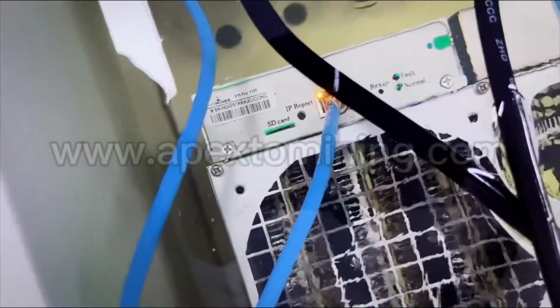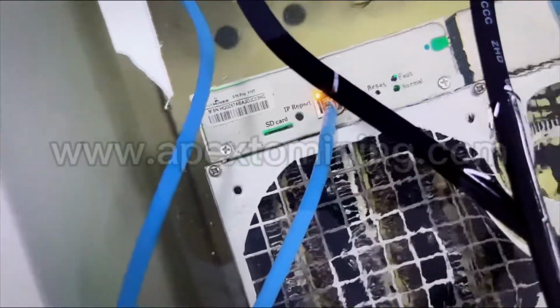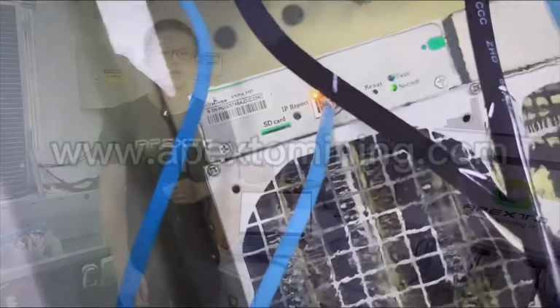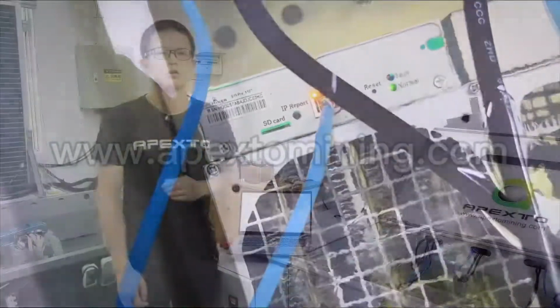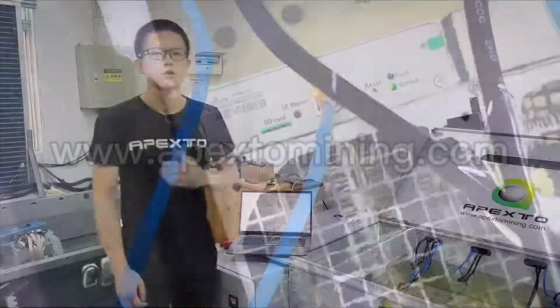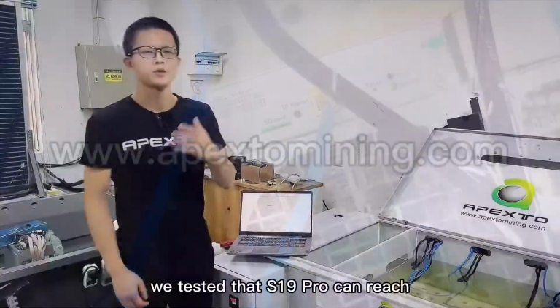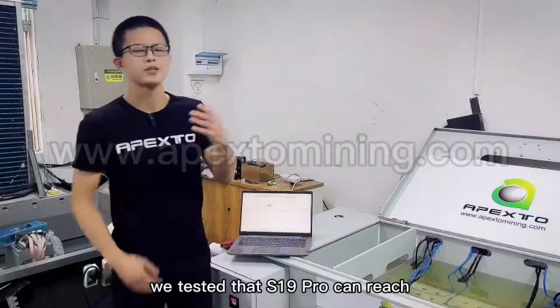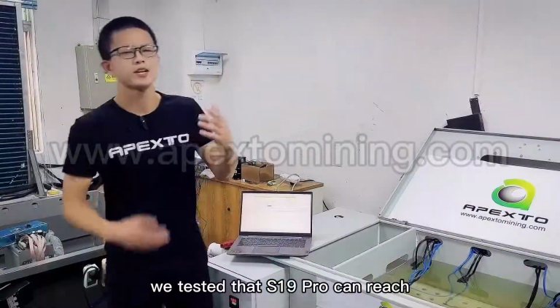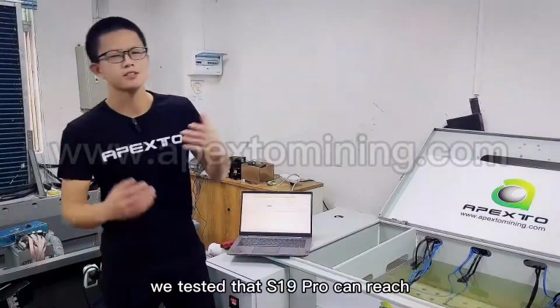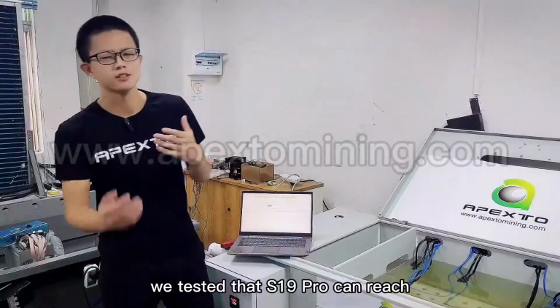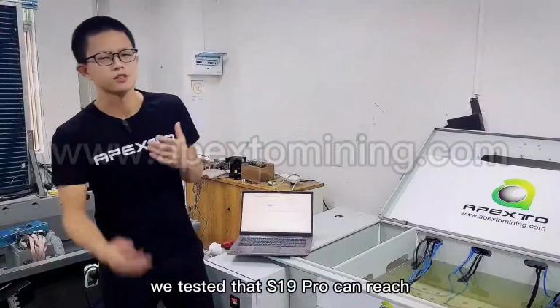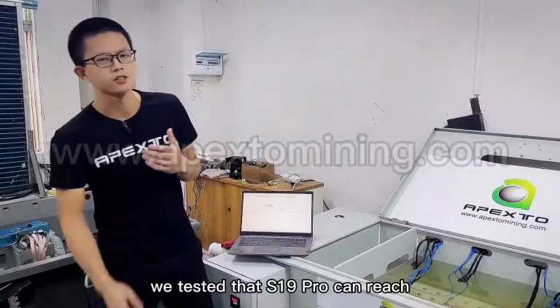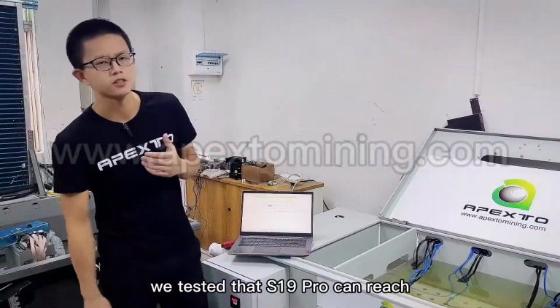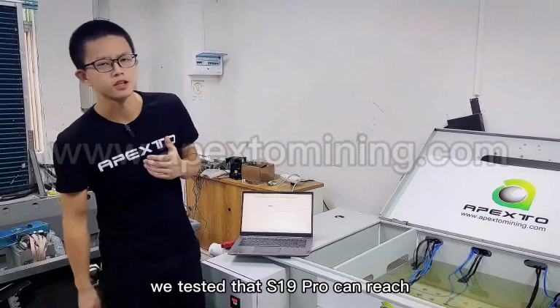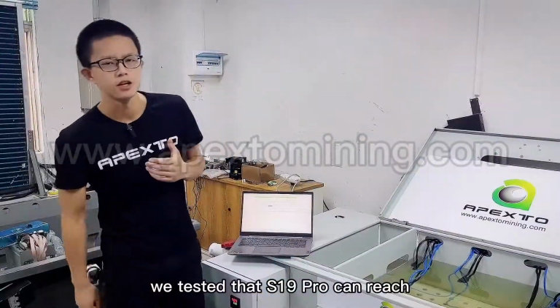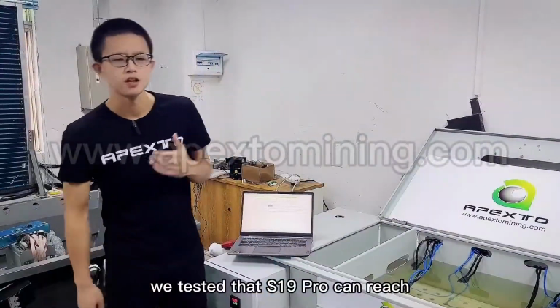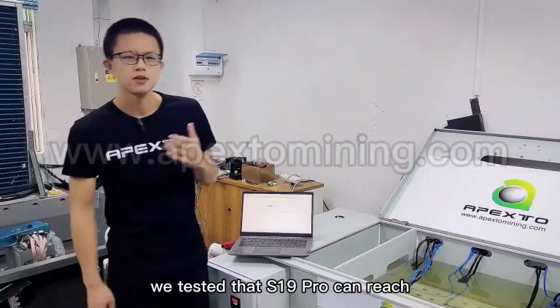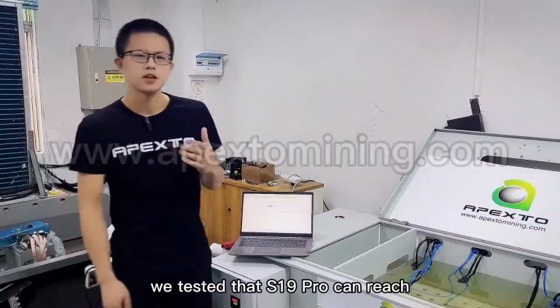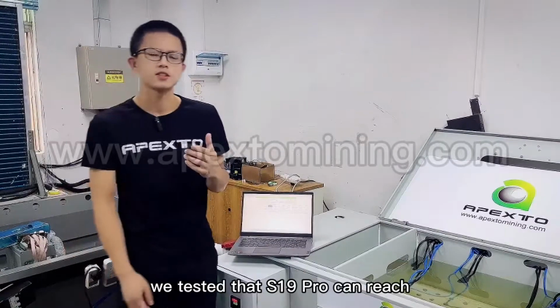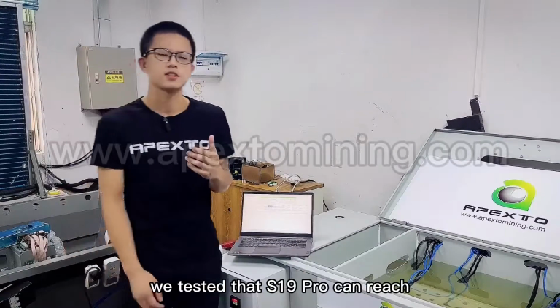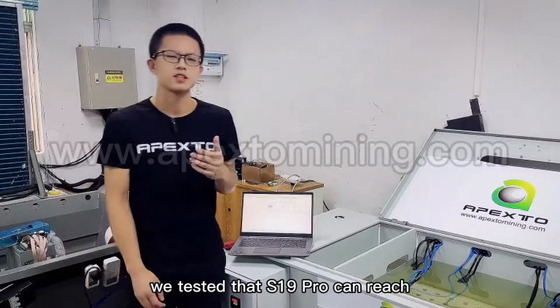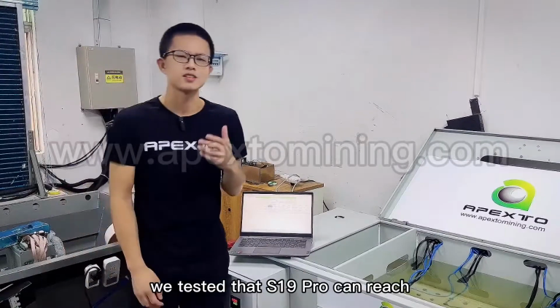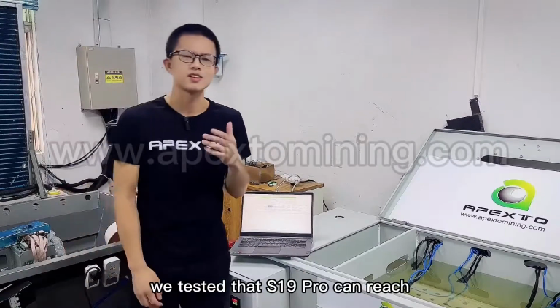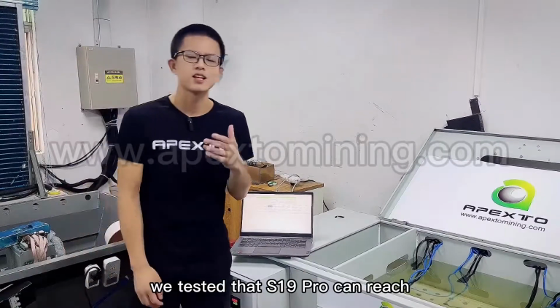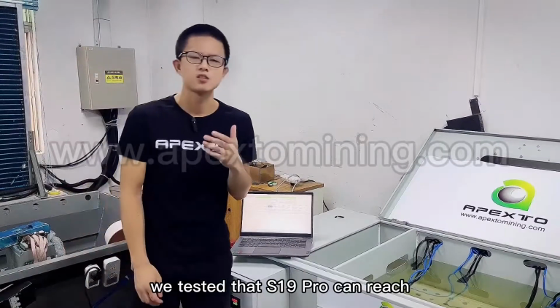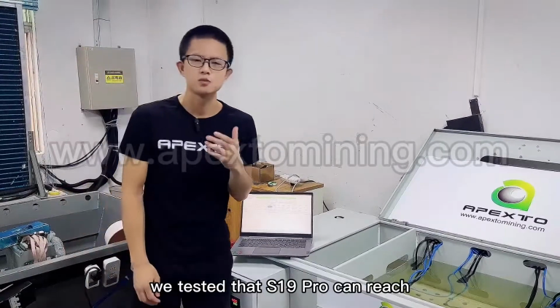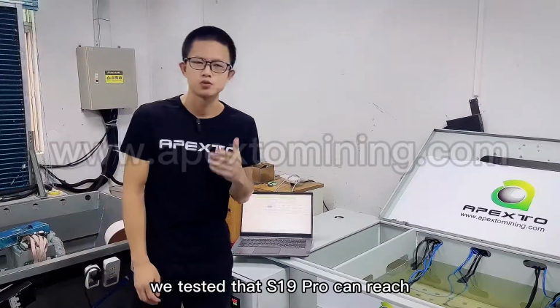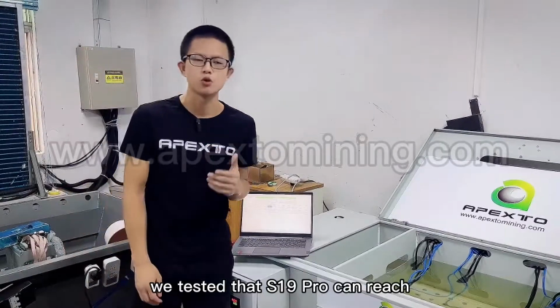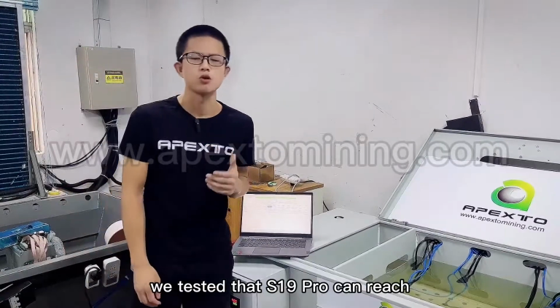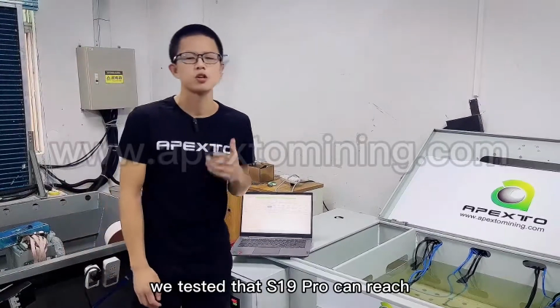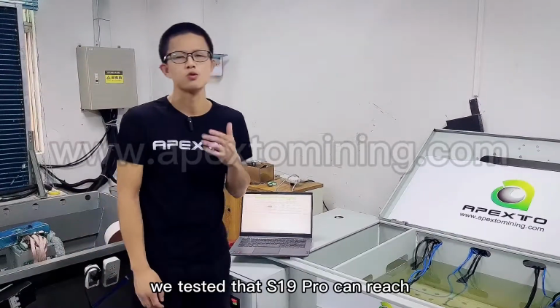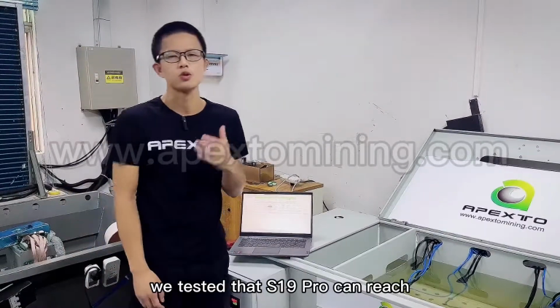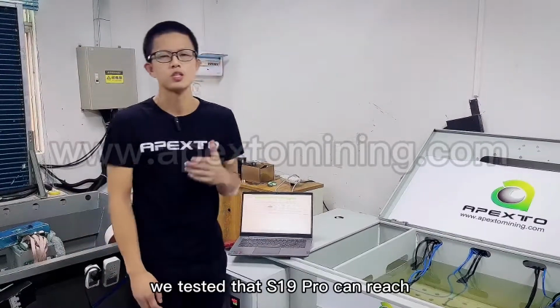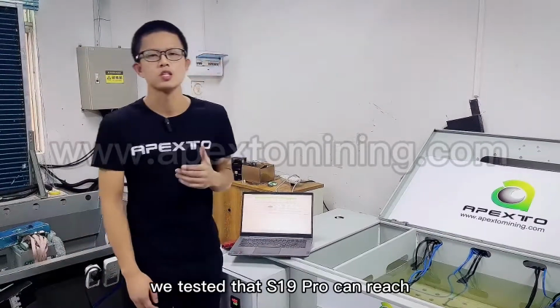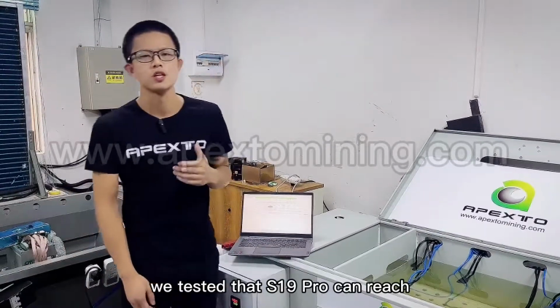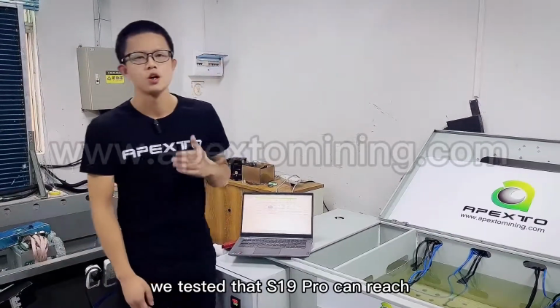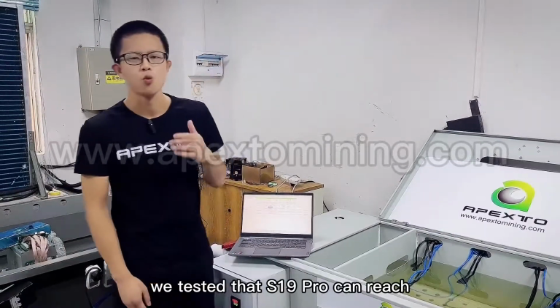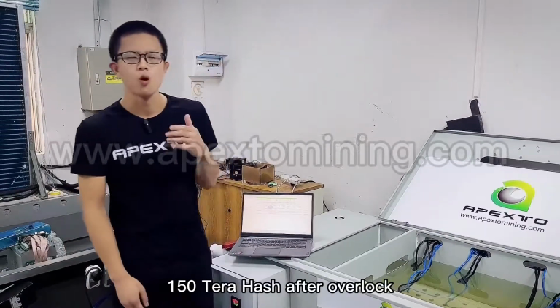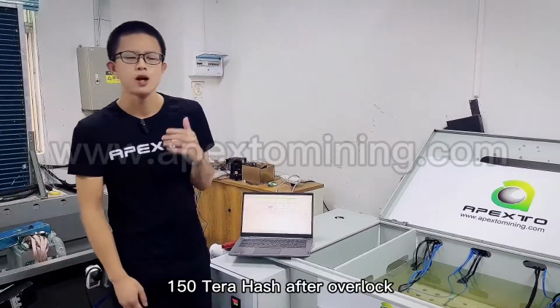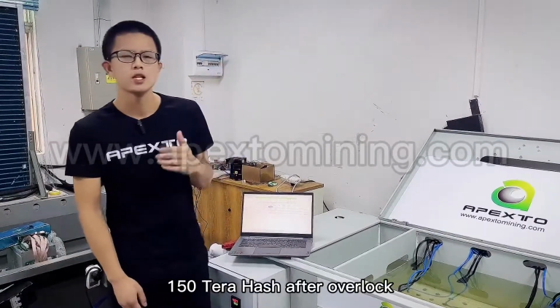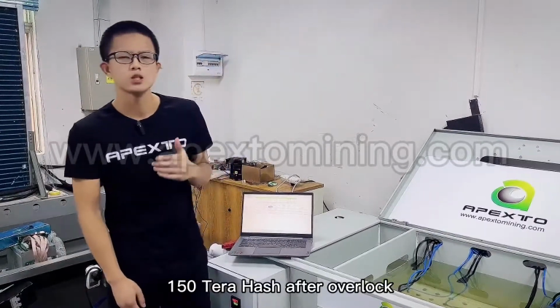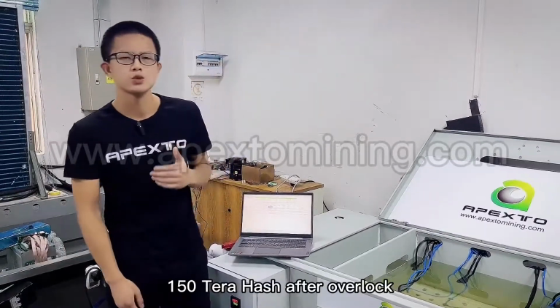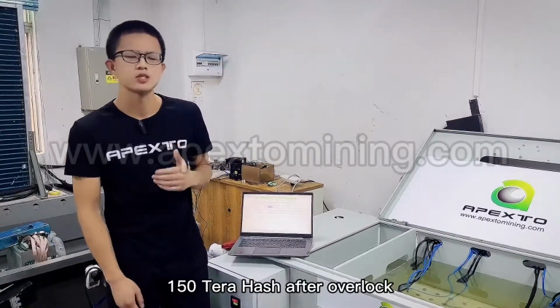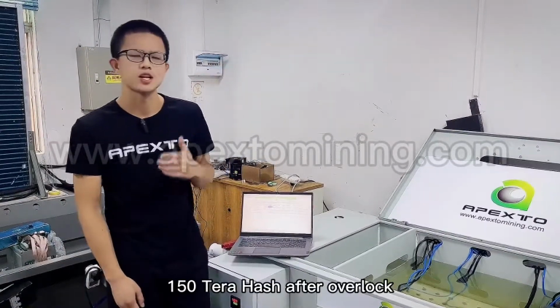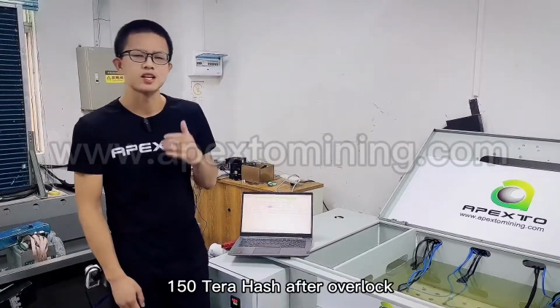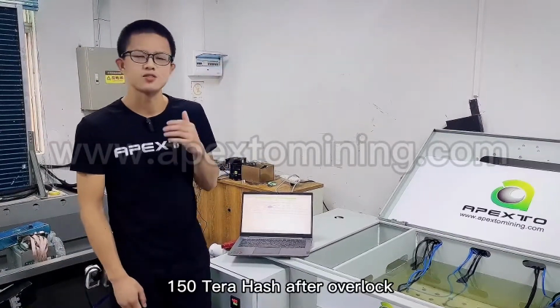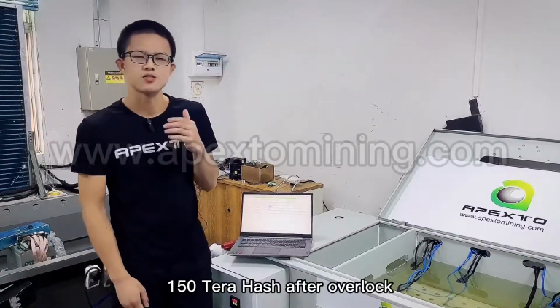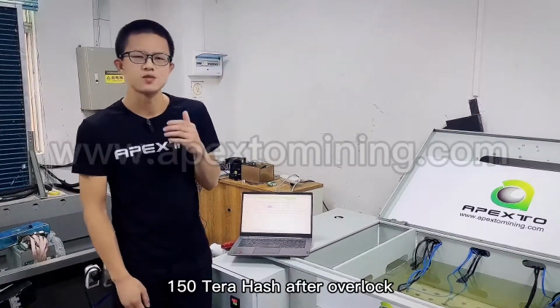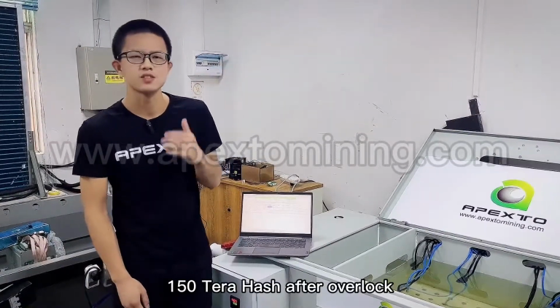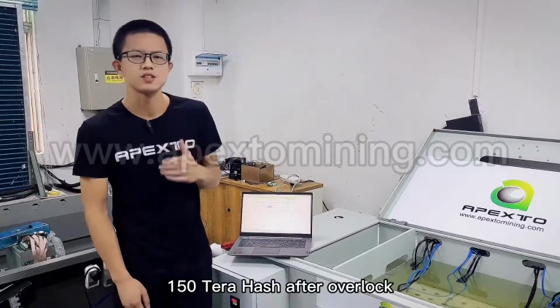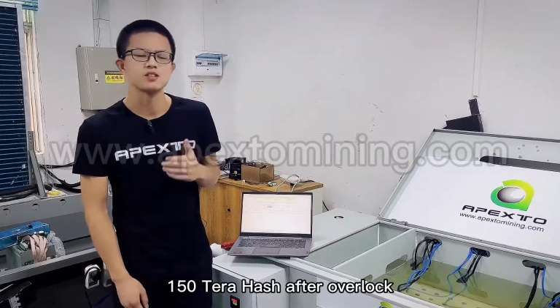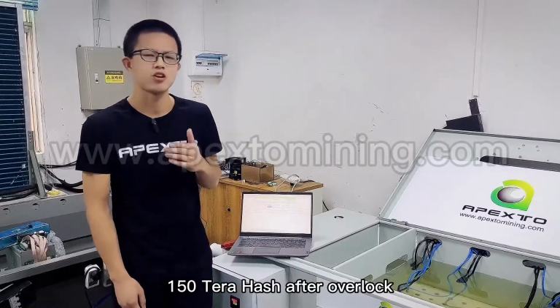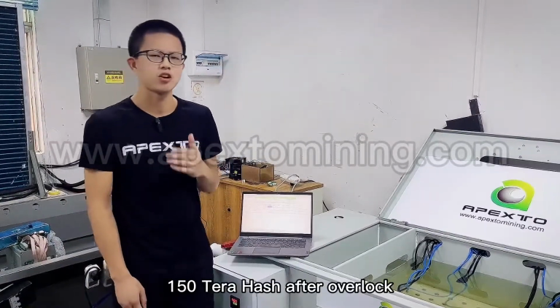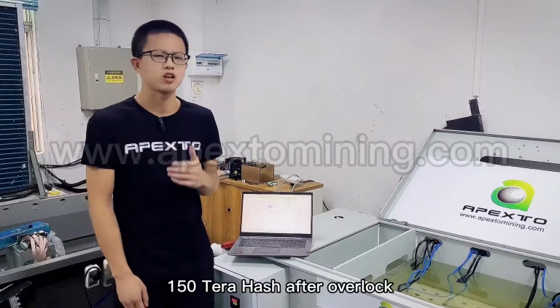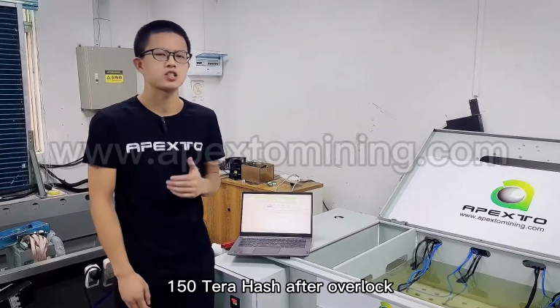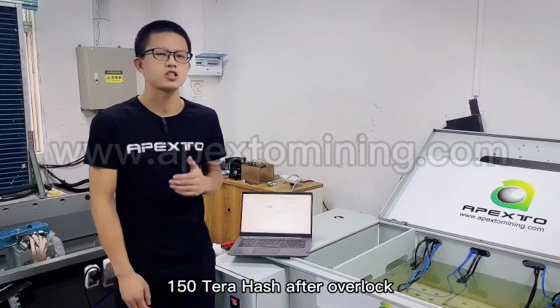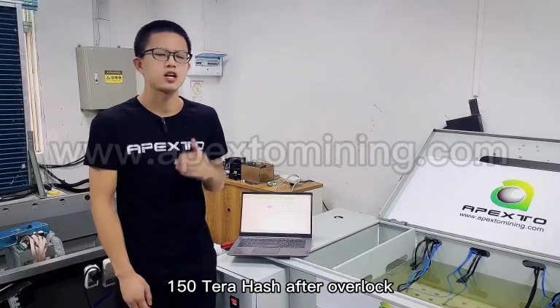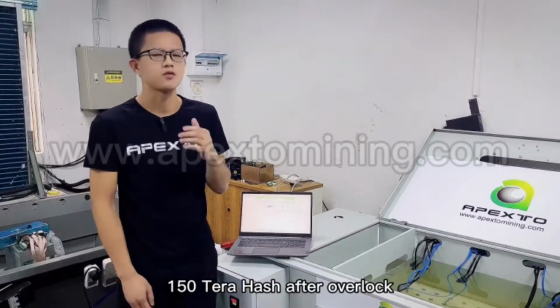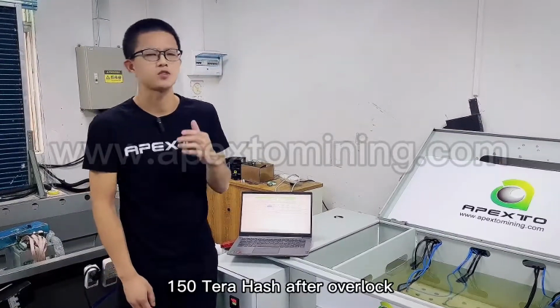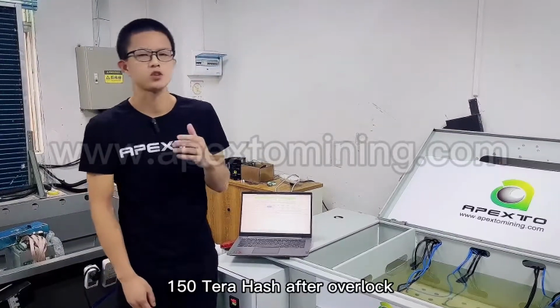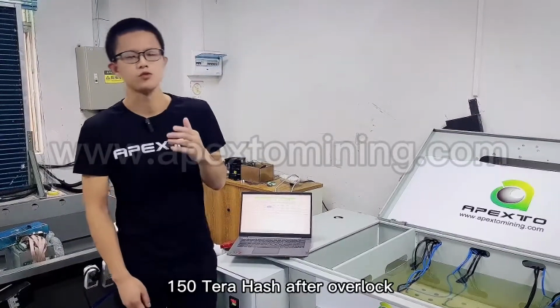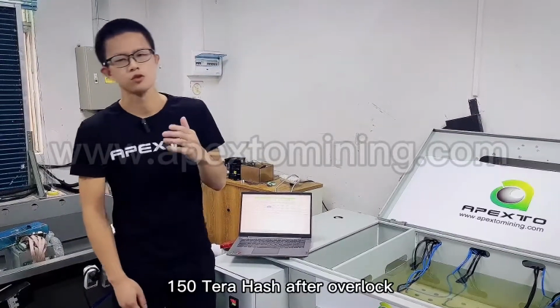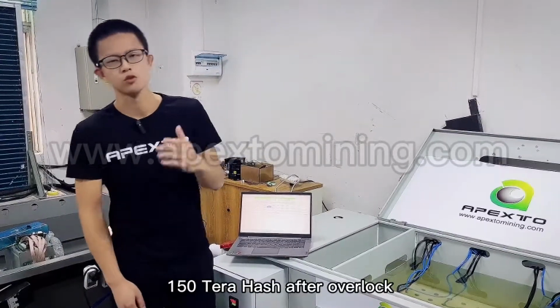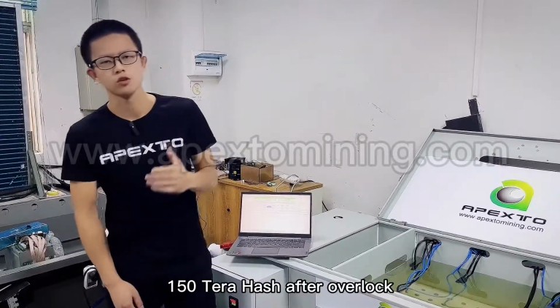We tested that the S19 Pro can reach 150TH after overclocking.